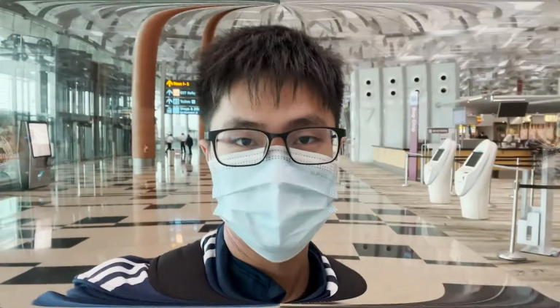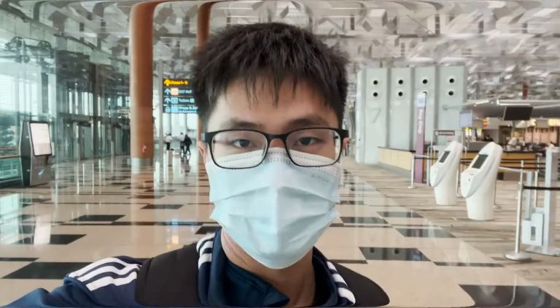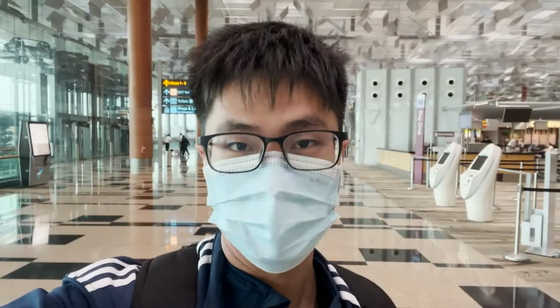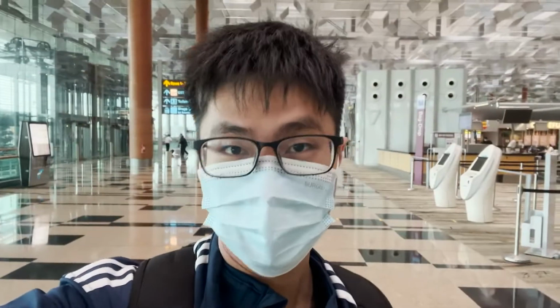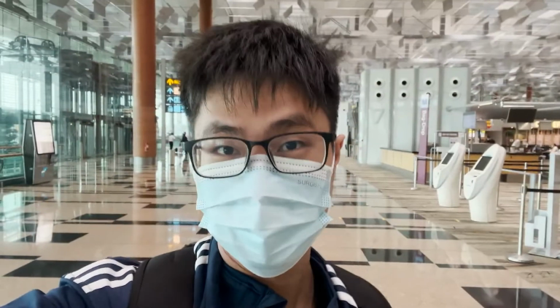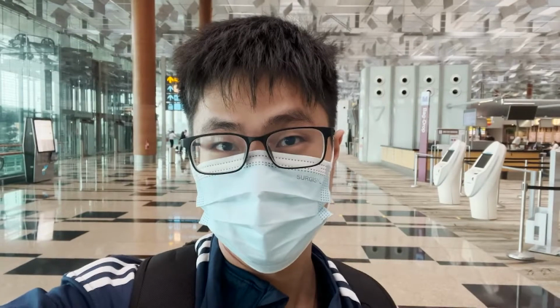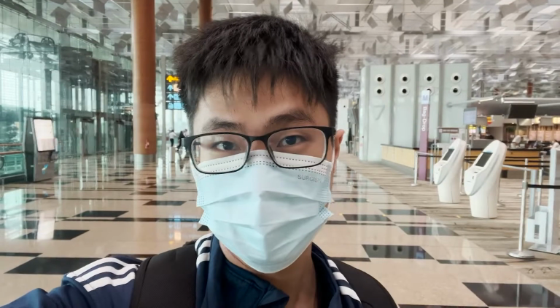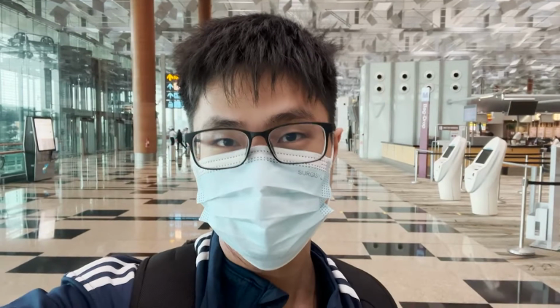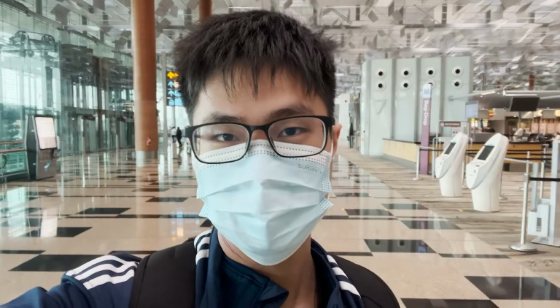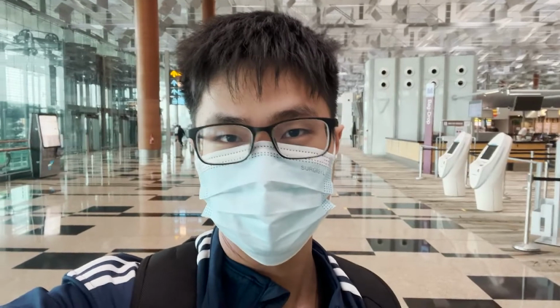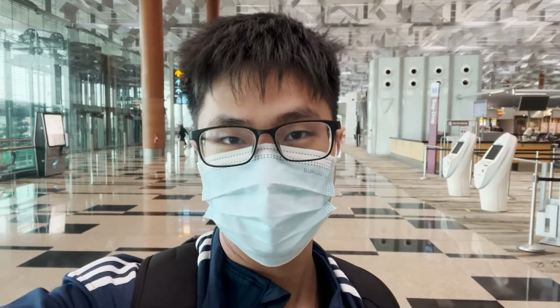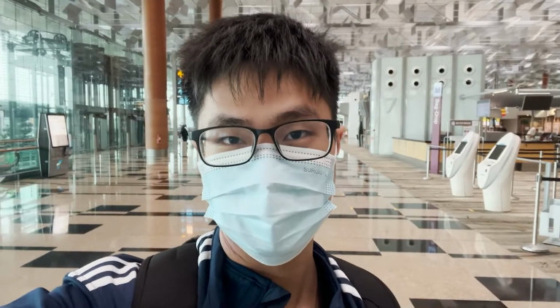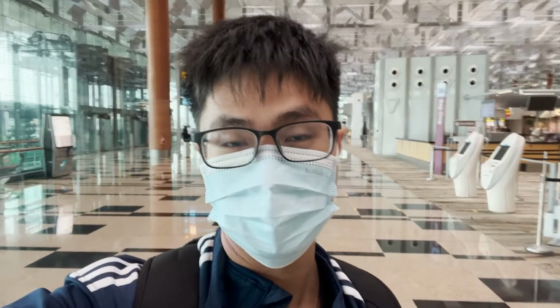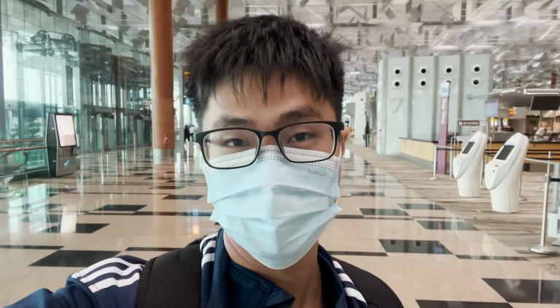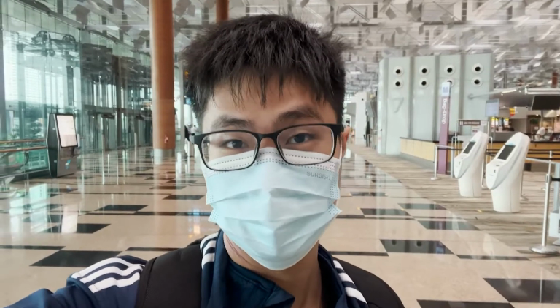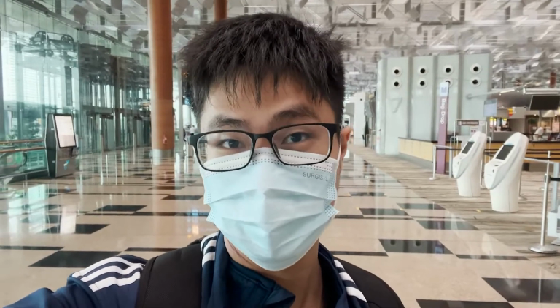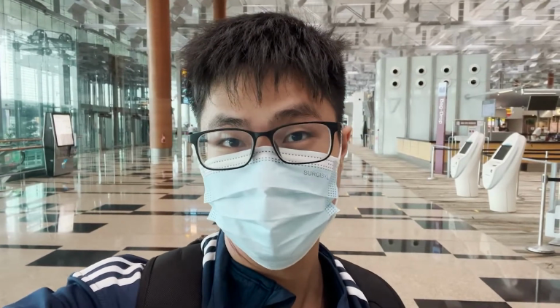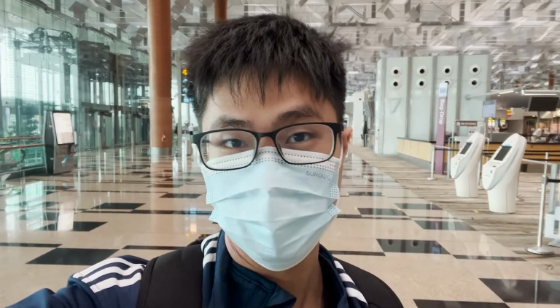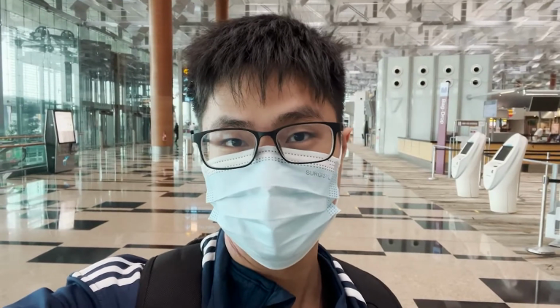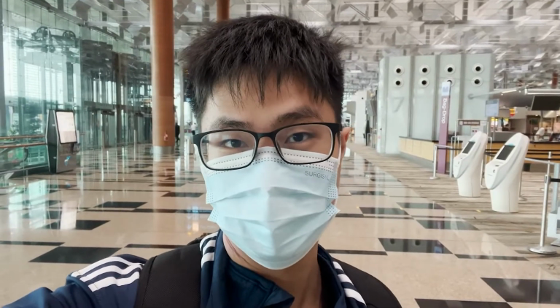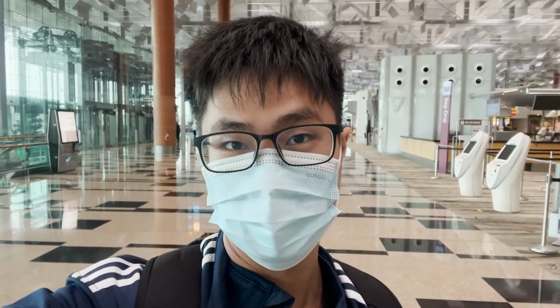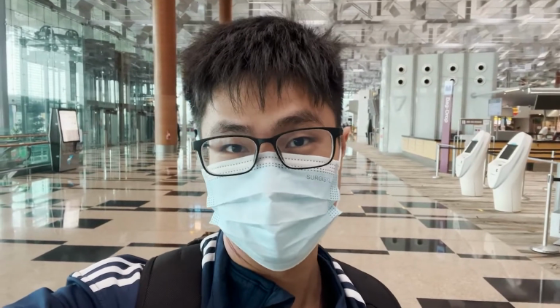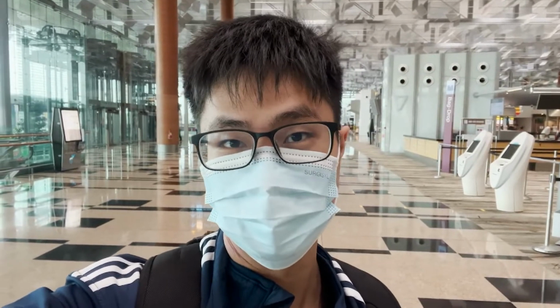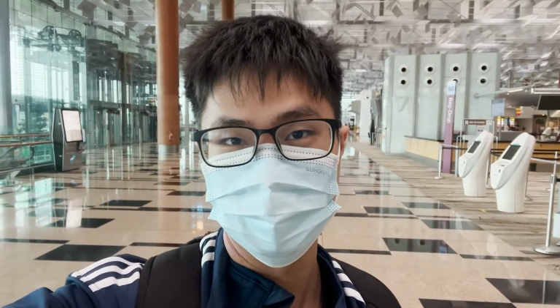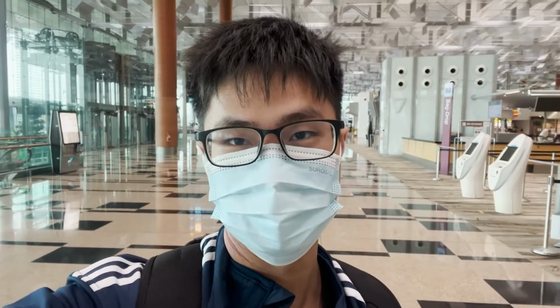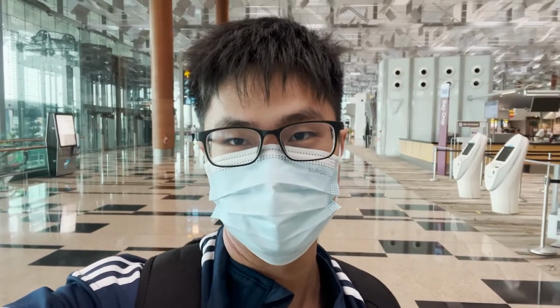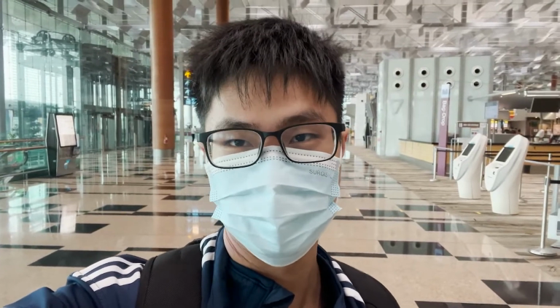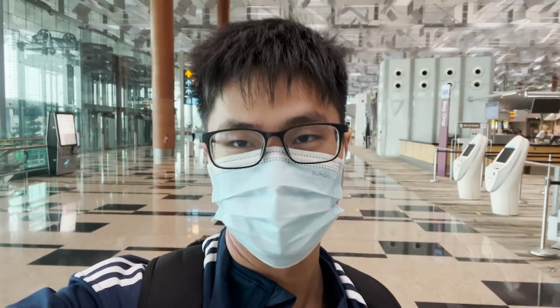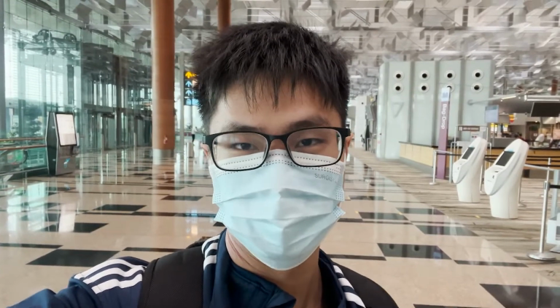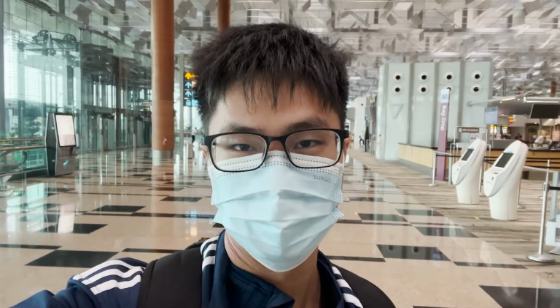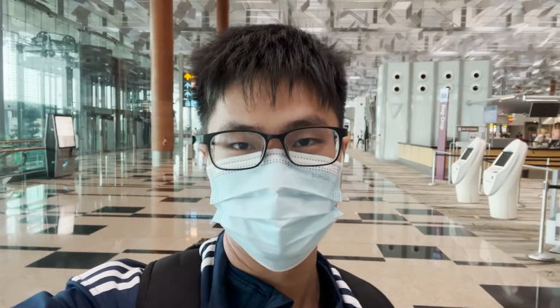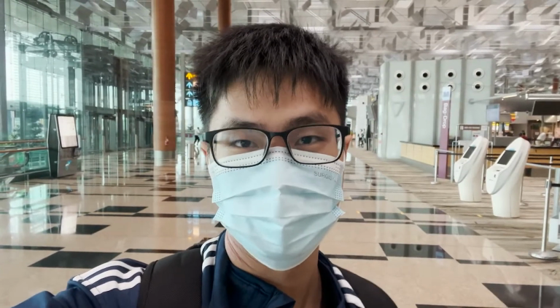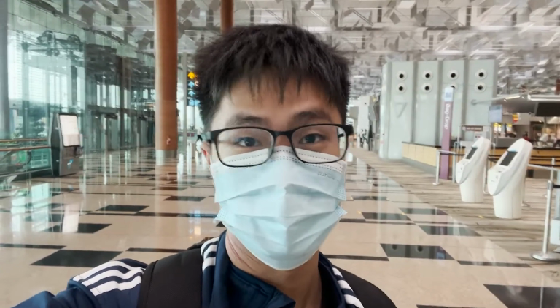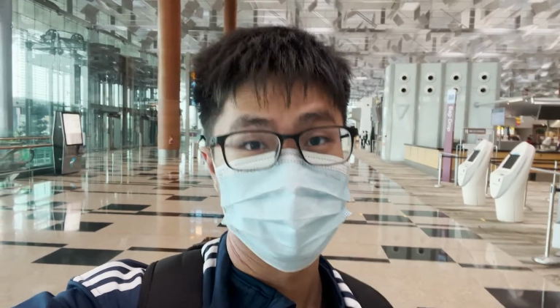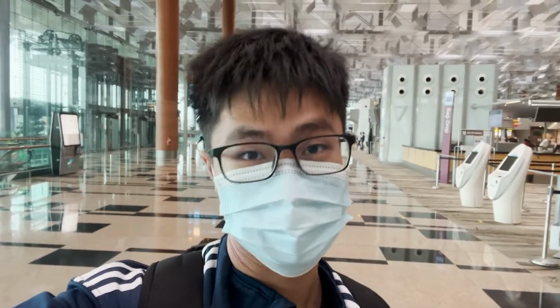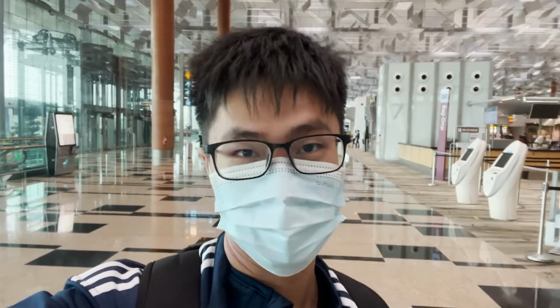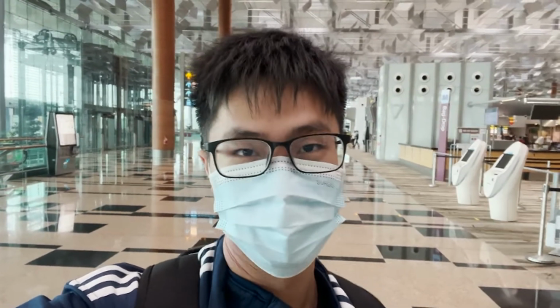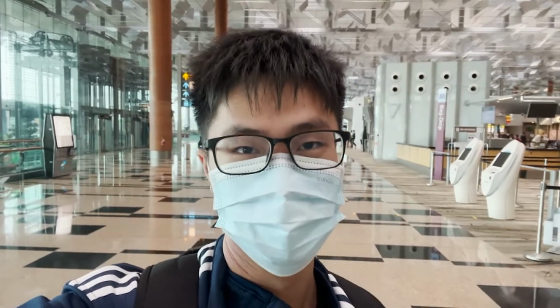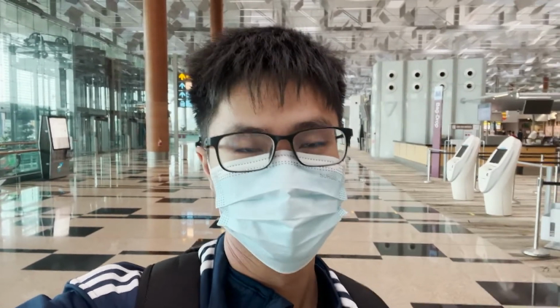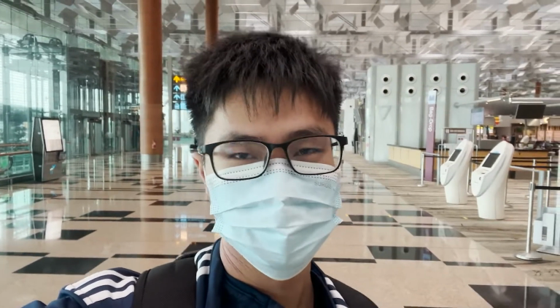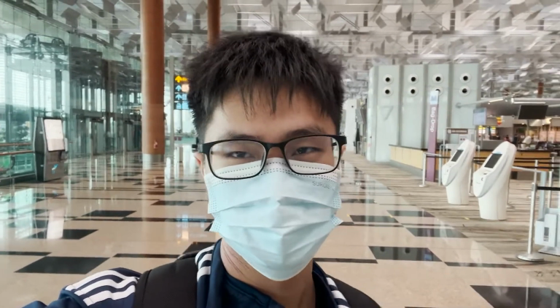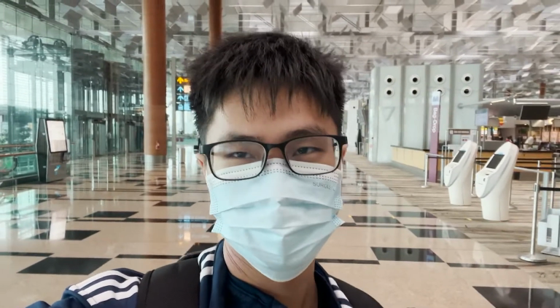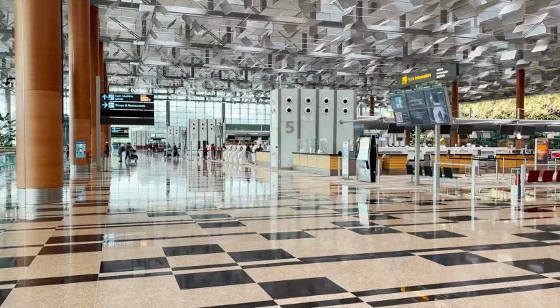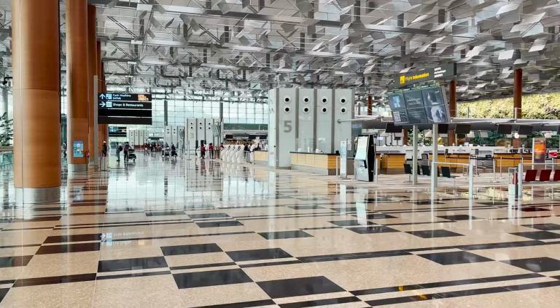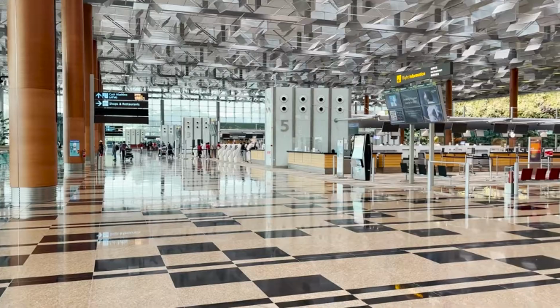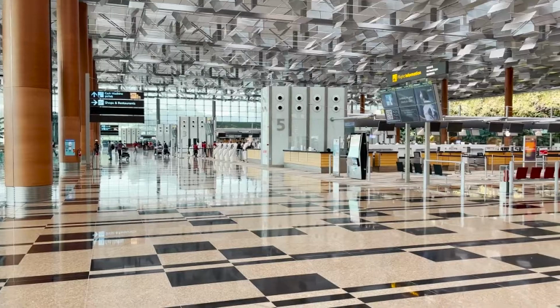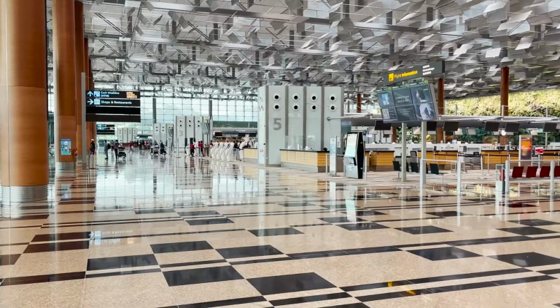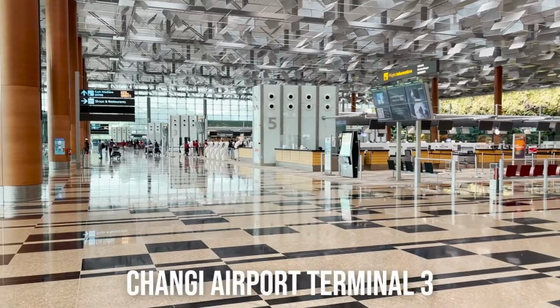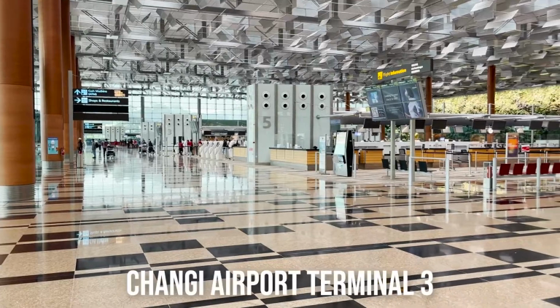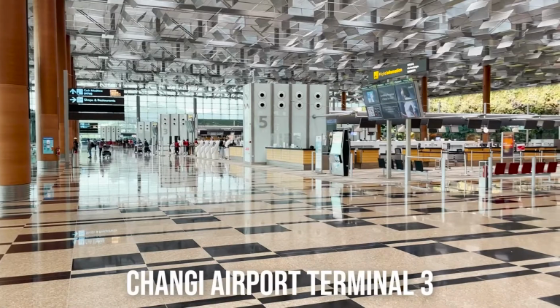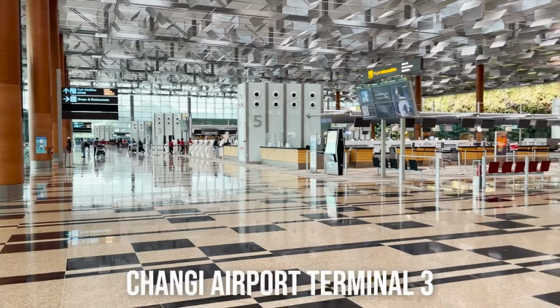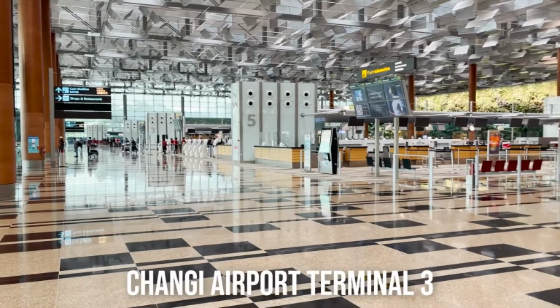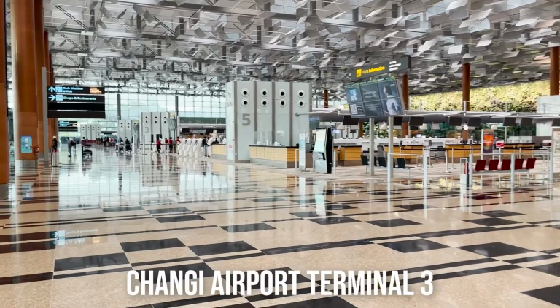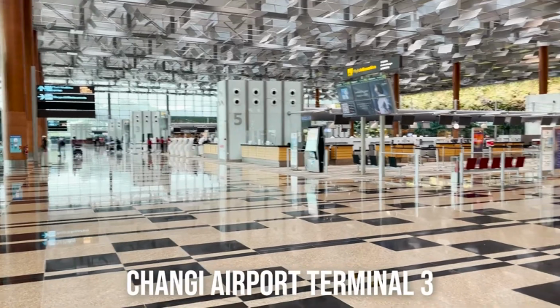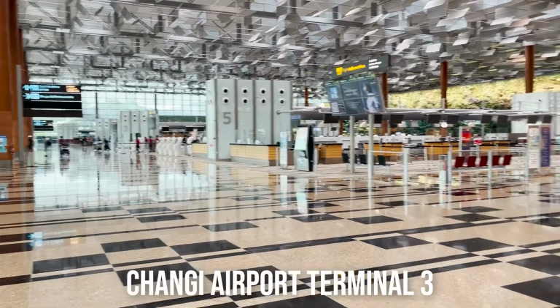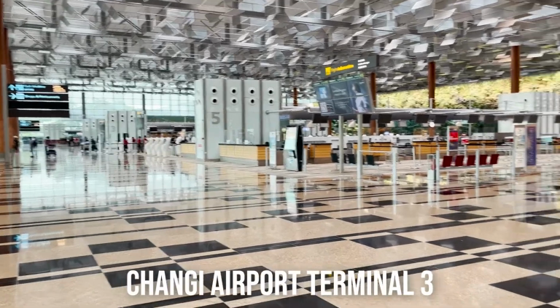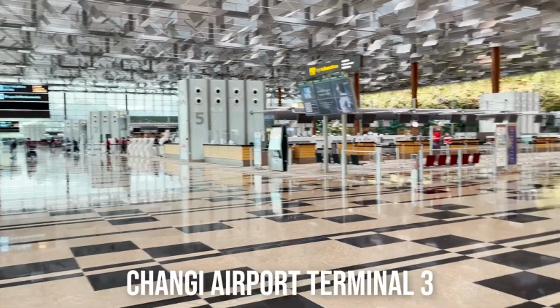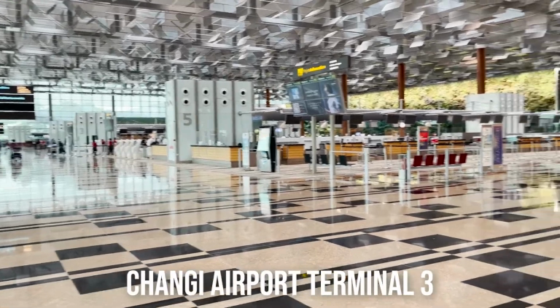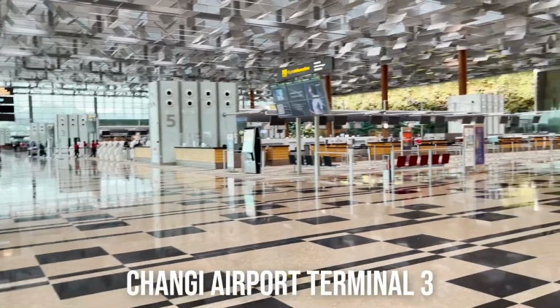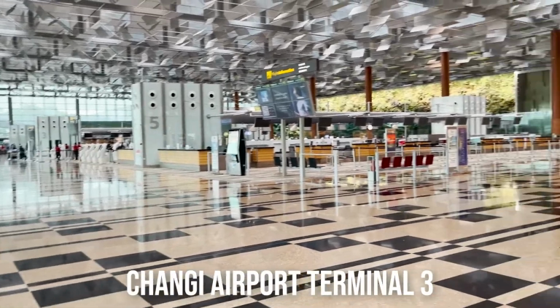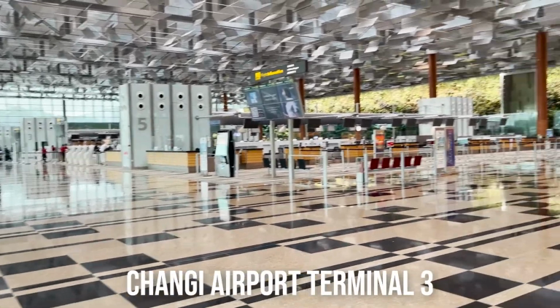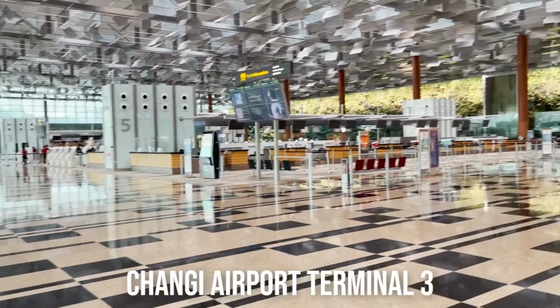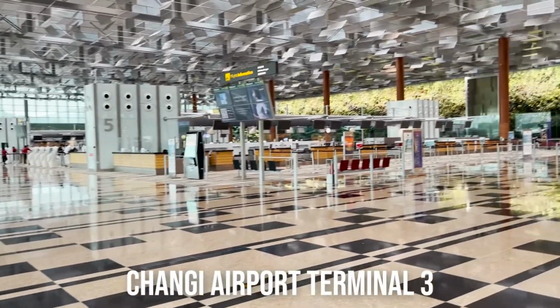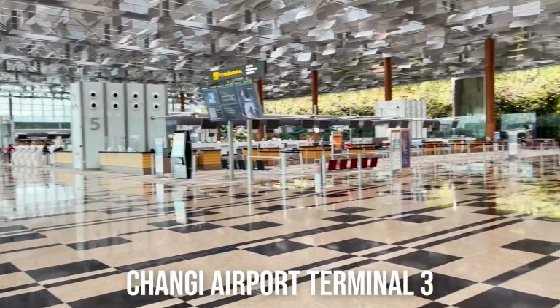Hello everyone, today I'm at Changi Airport and I'm going to the Changi Lounge. Let's go! But before that, let's take a look at the terminal itself.